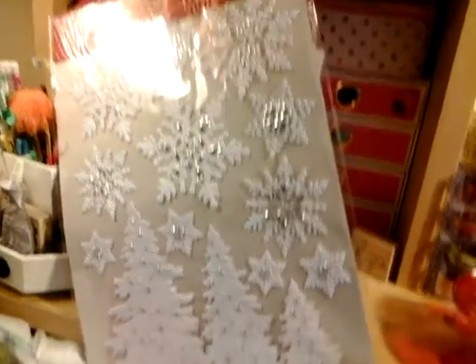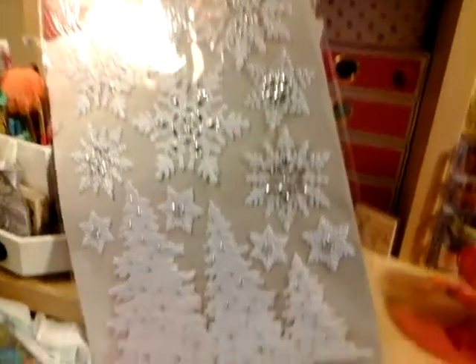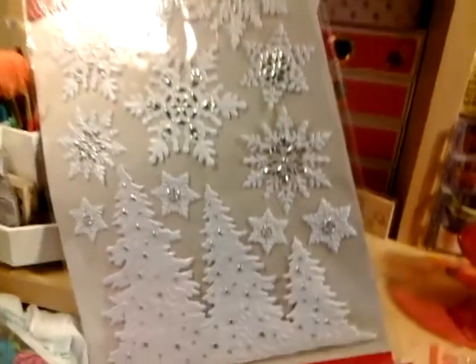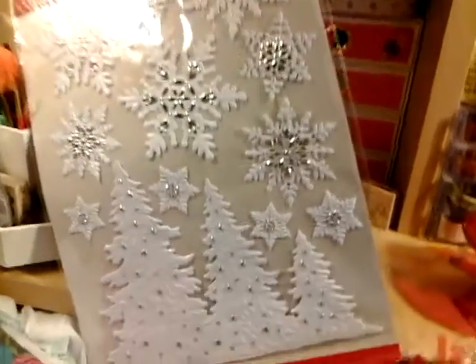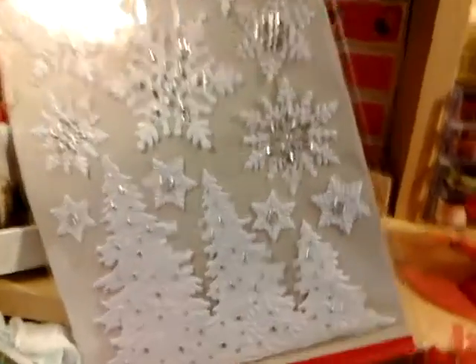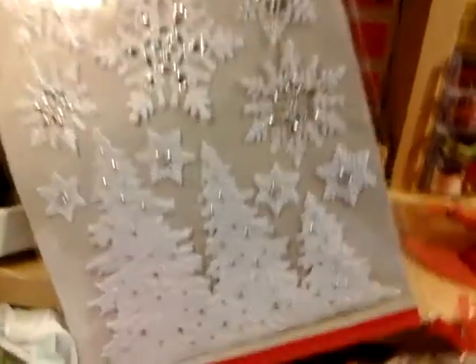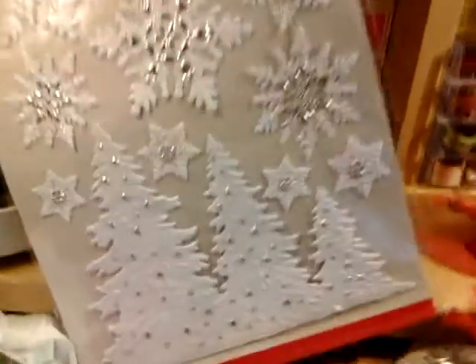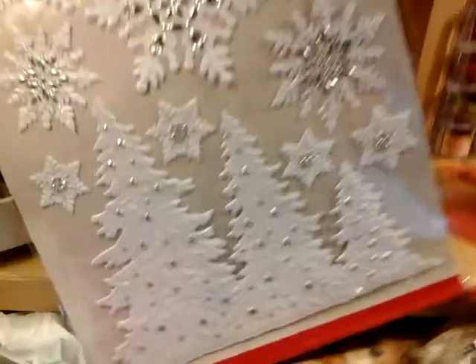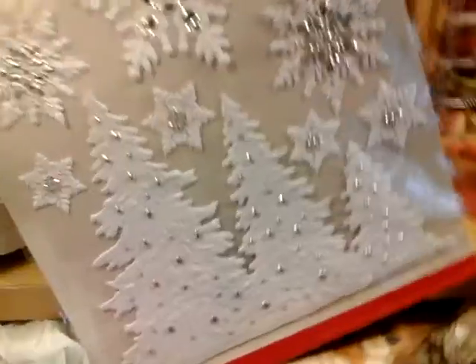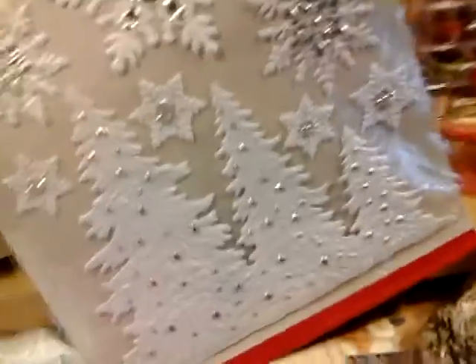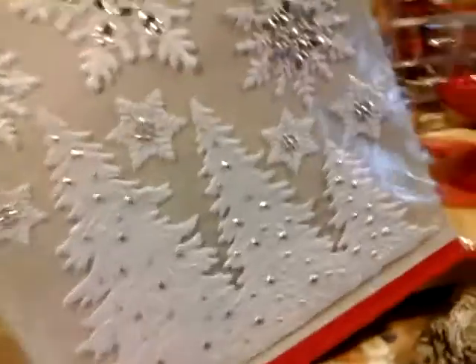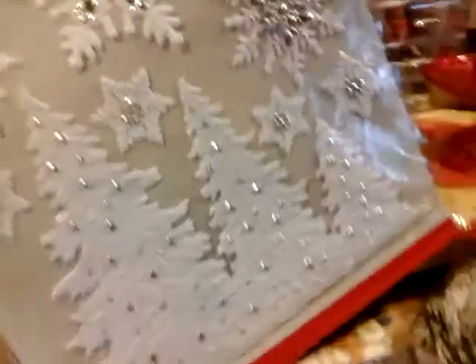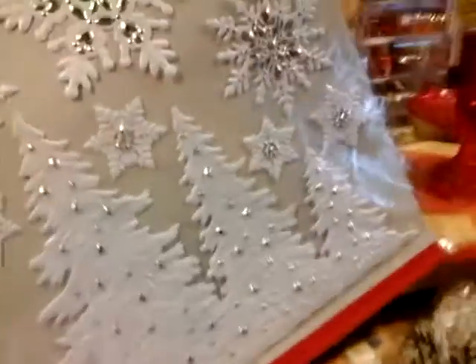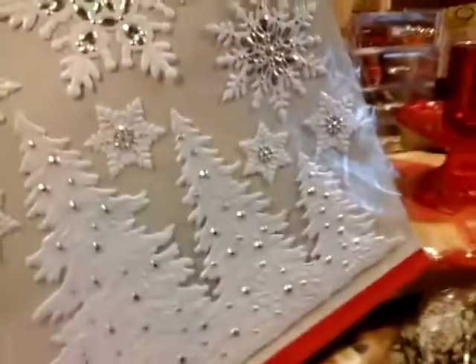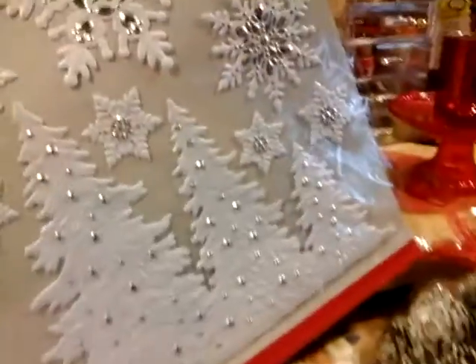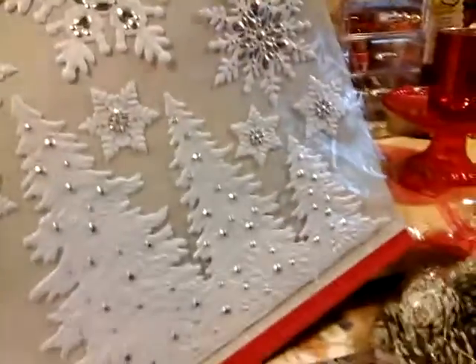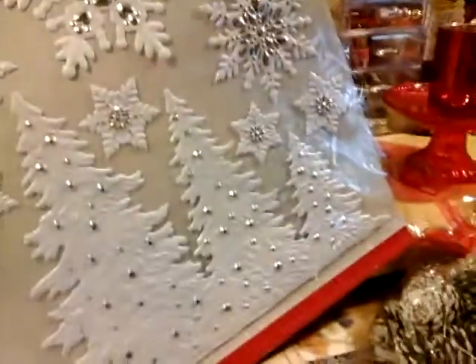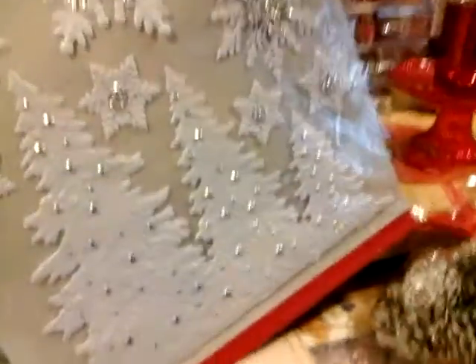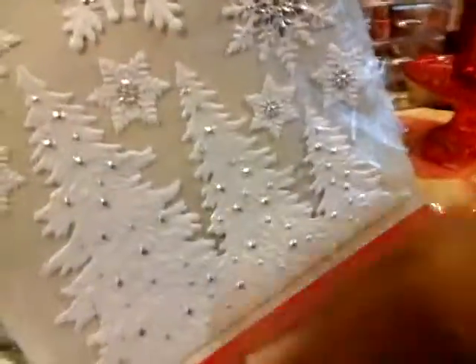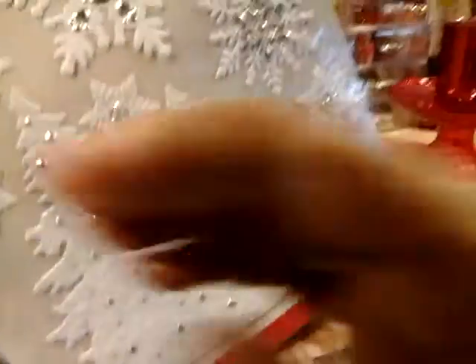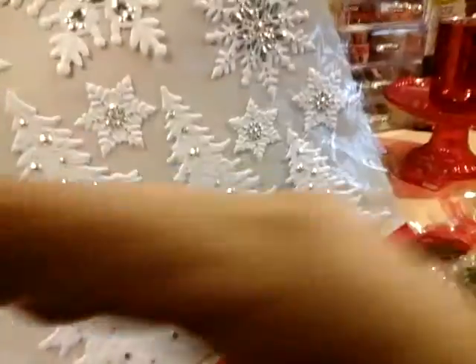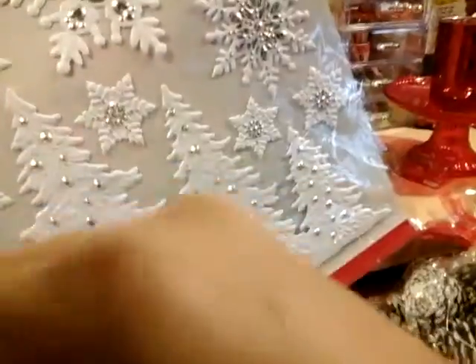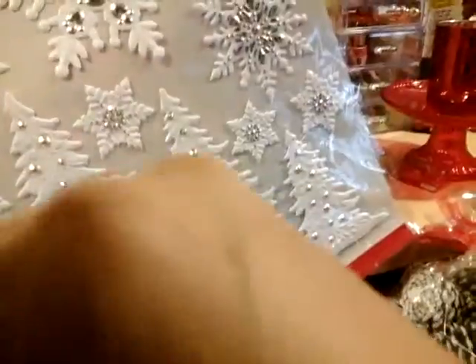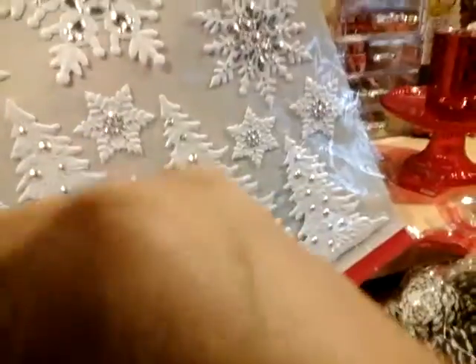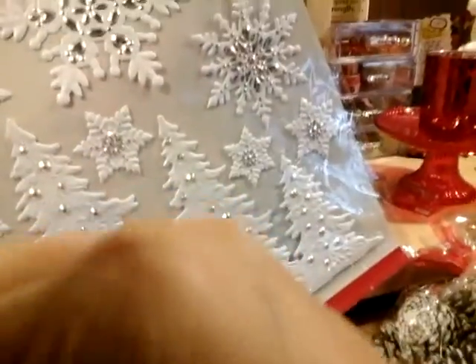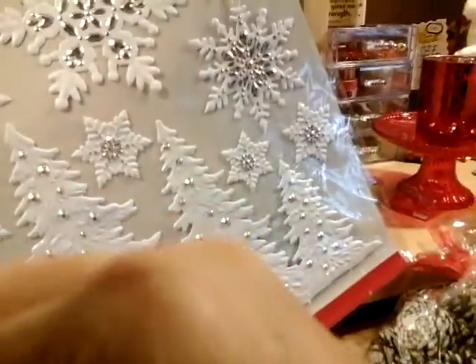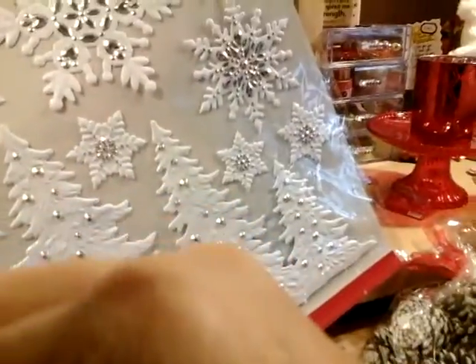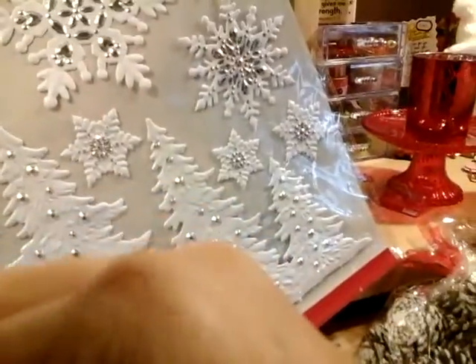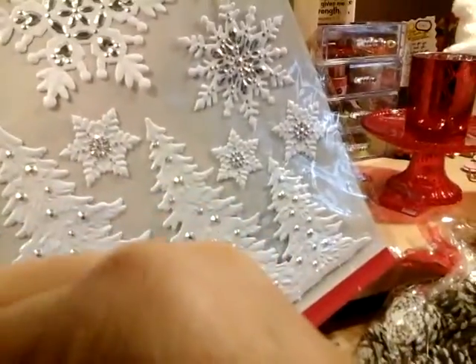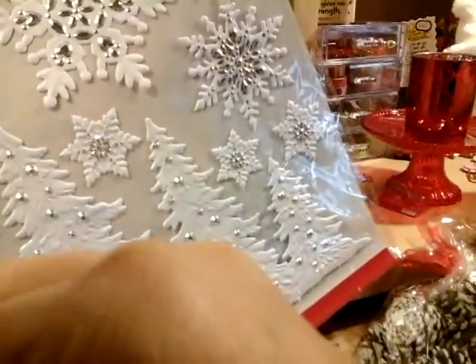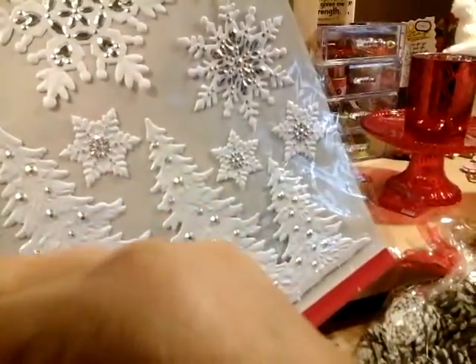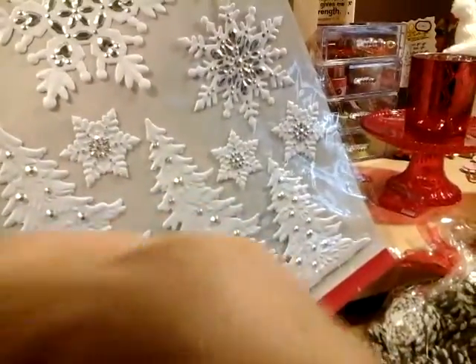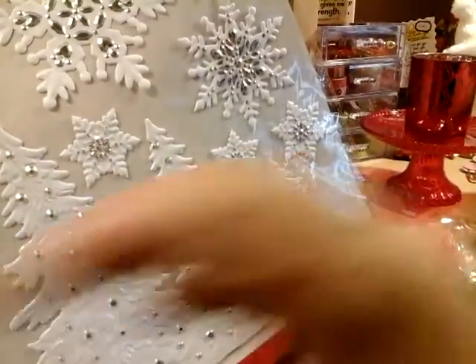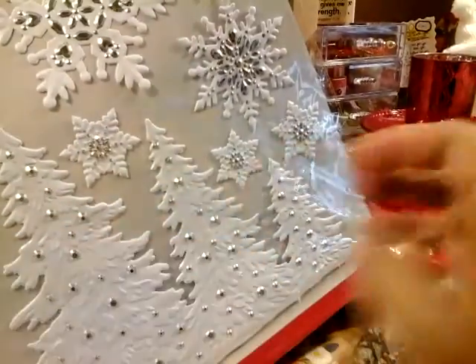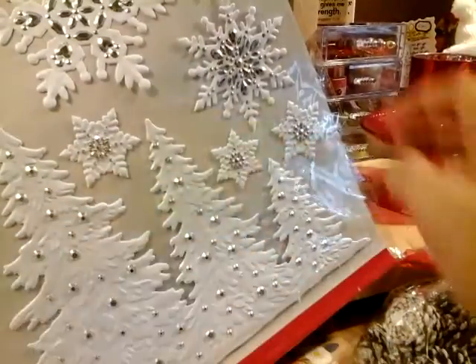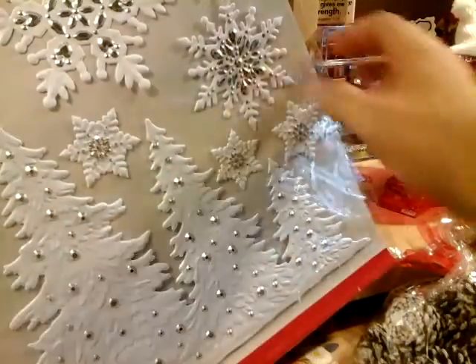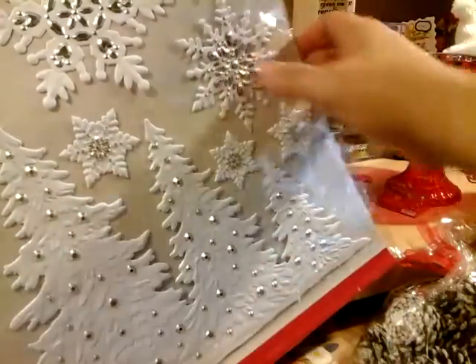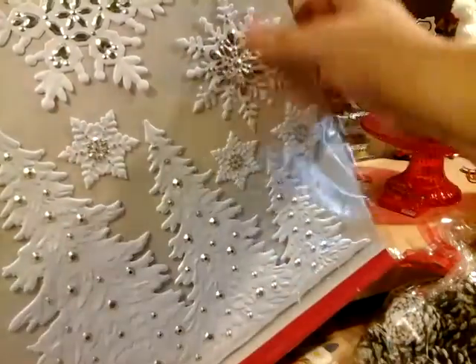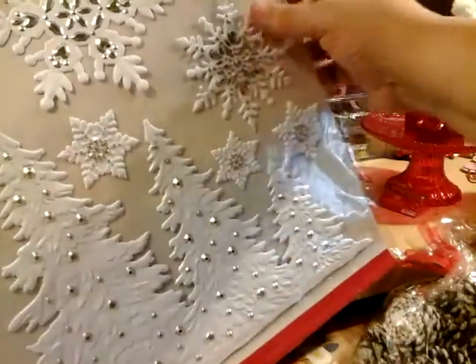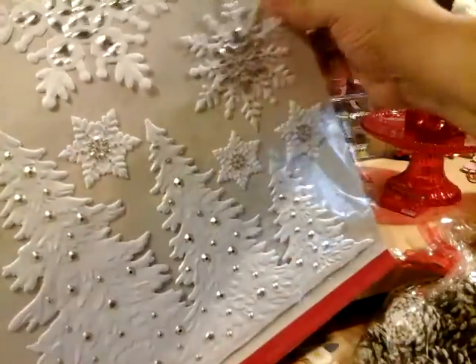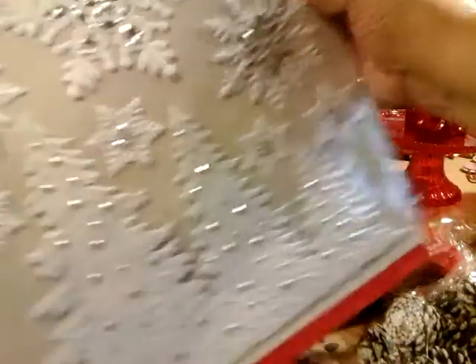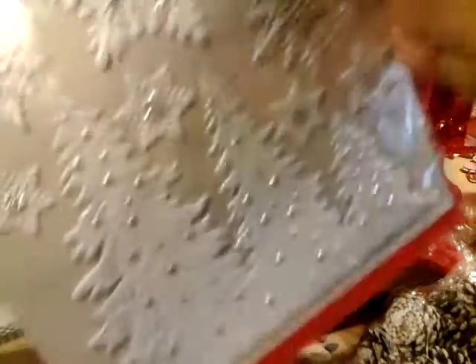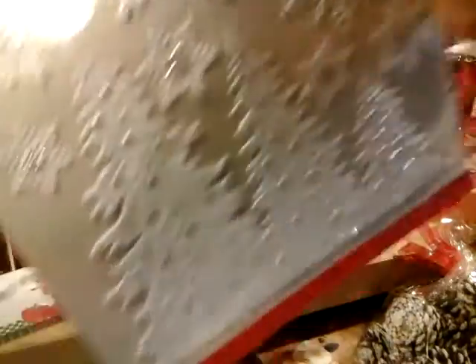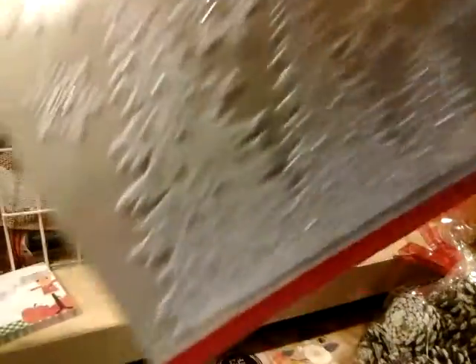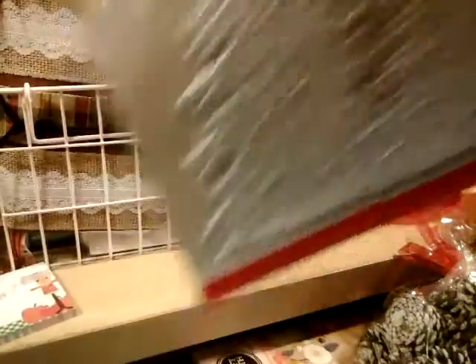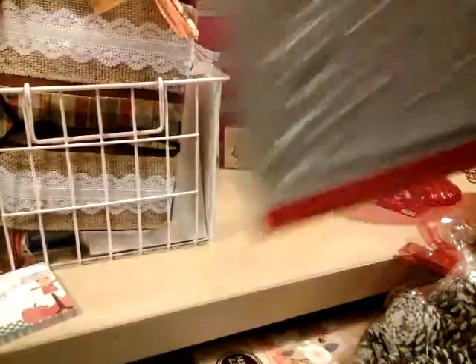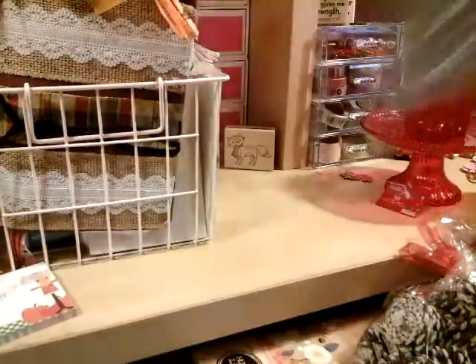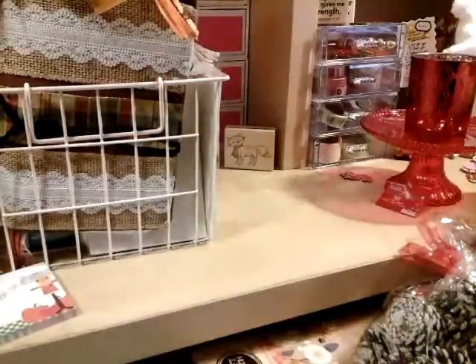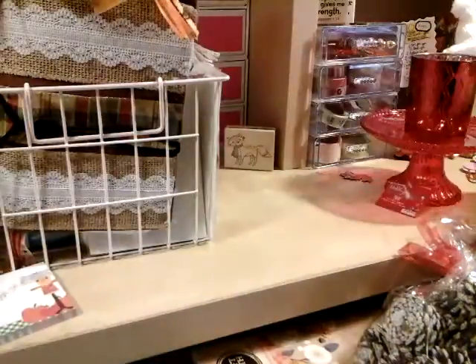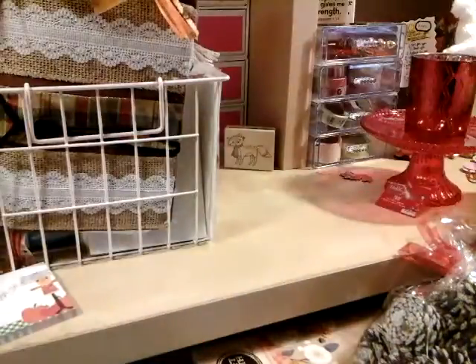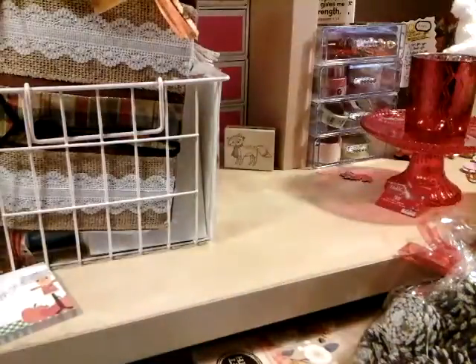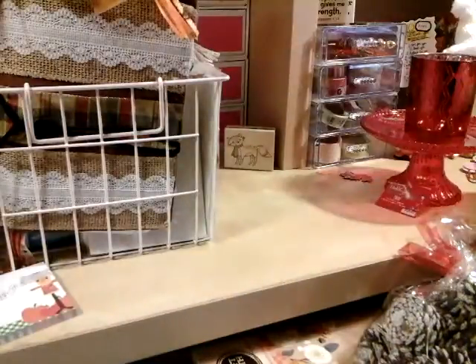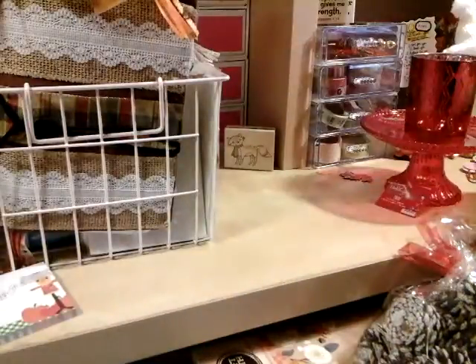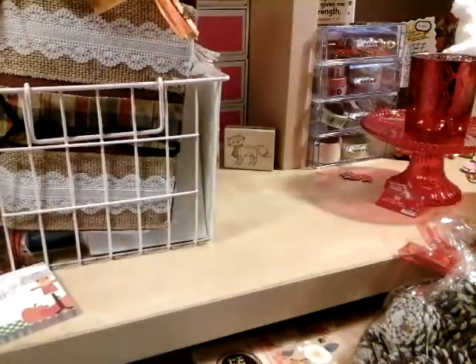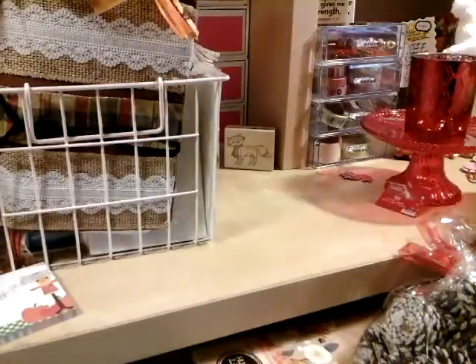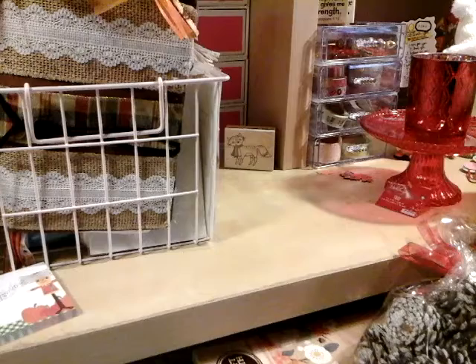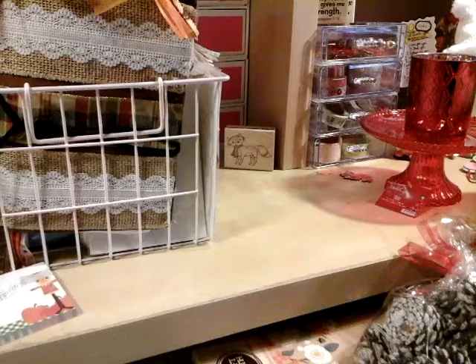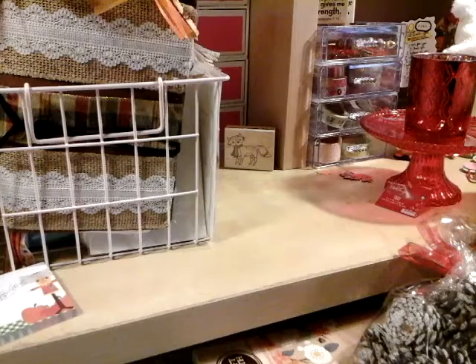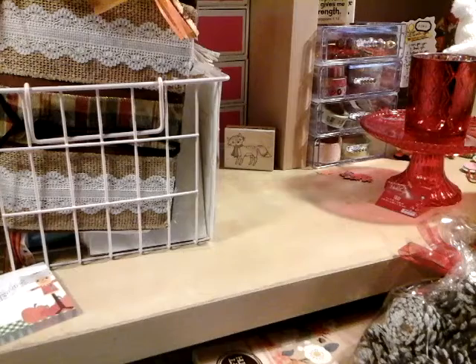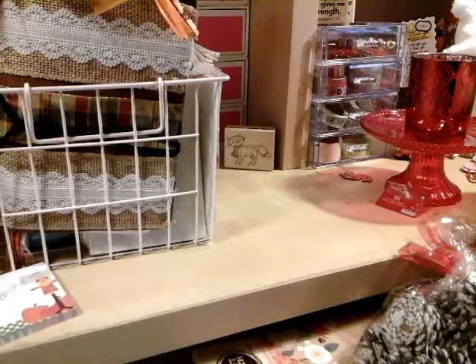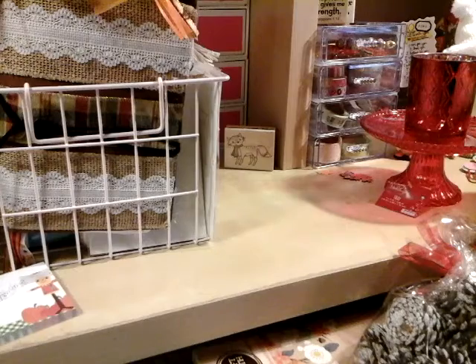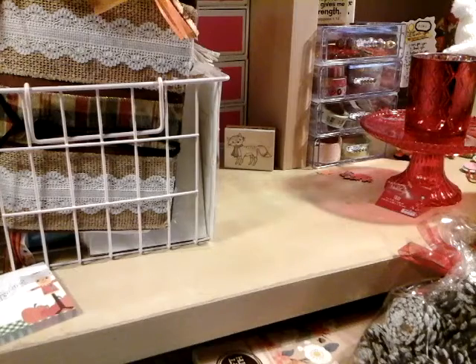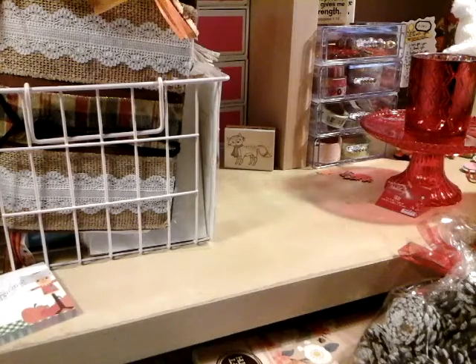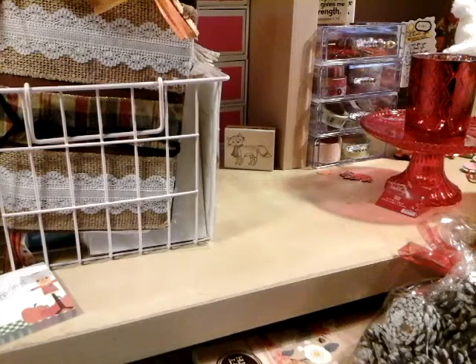It's pretty tall — I can't even get it in the picture. But it's awesome, you guys.